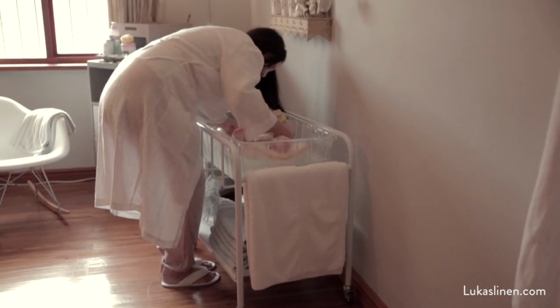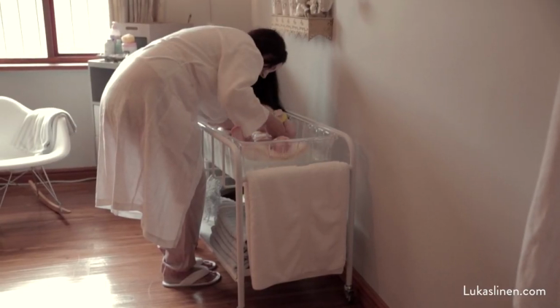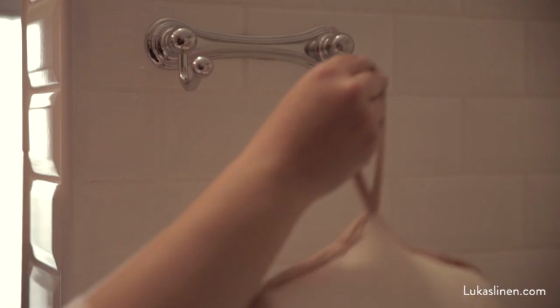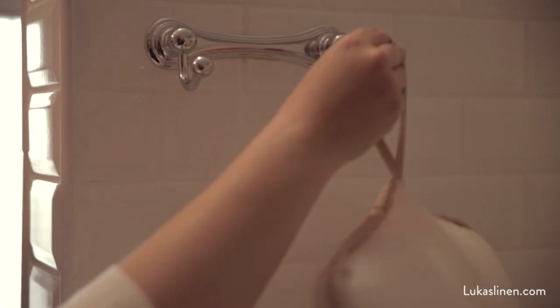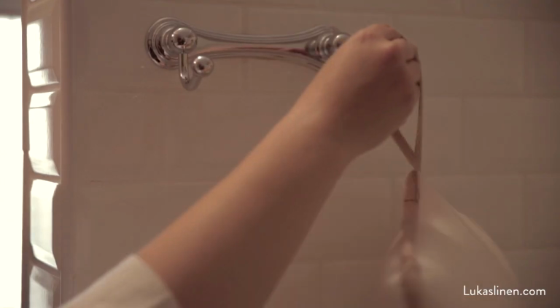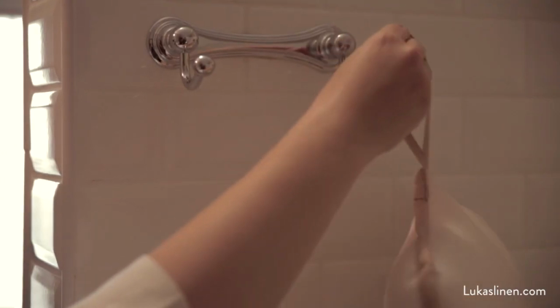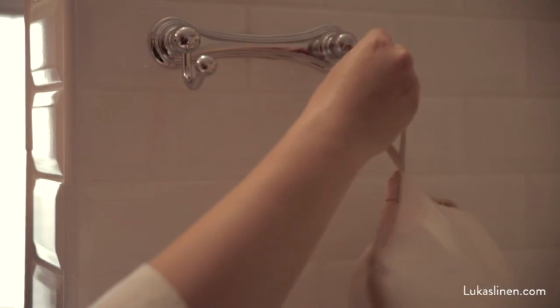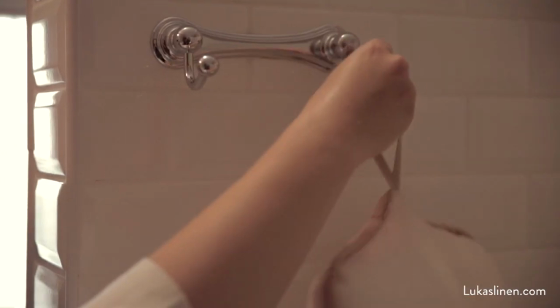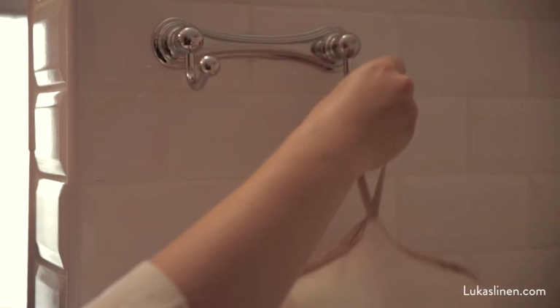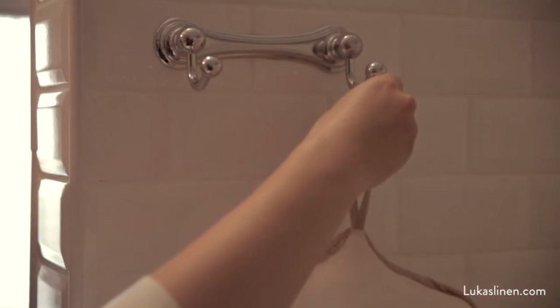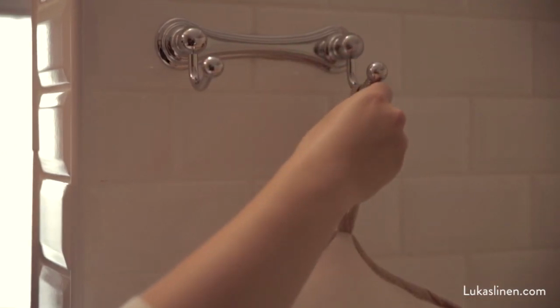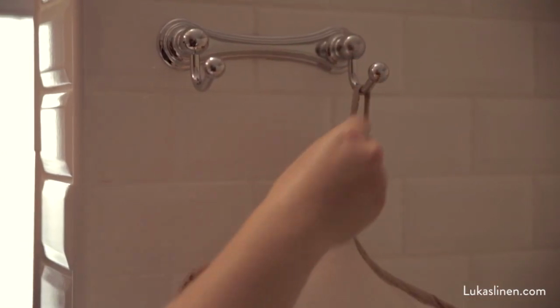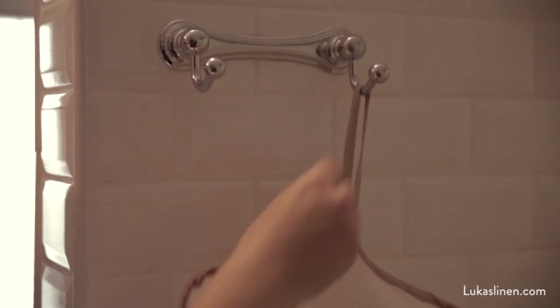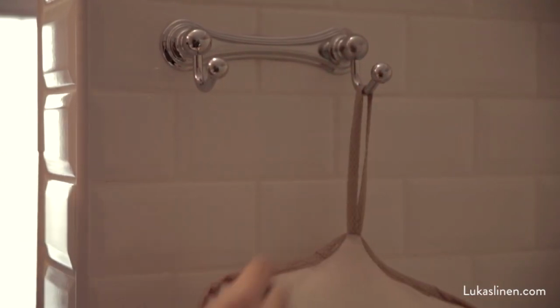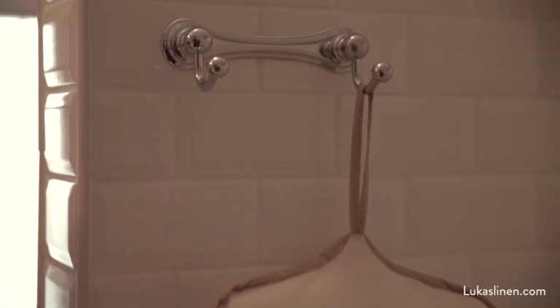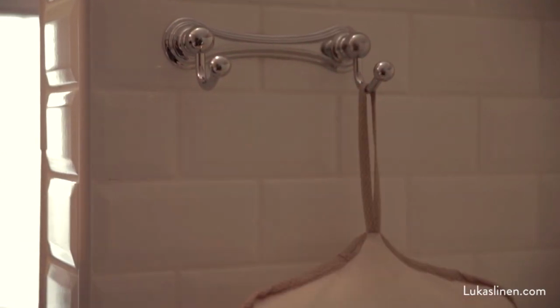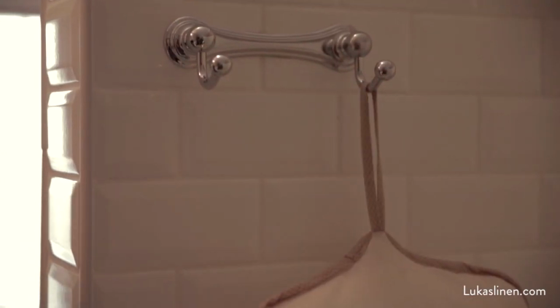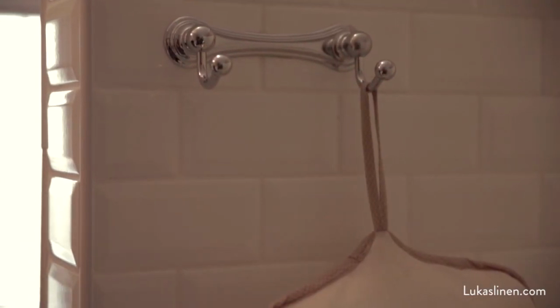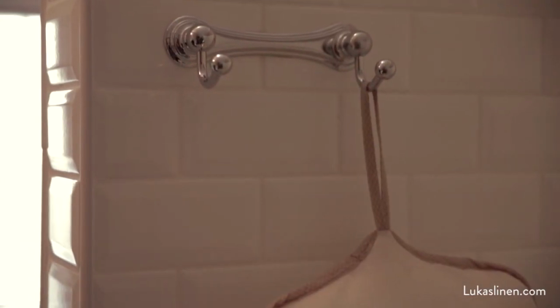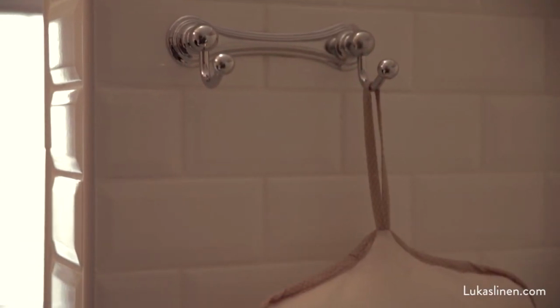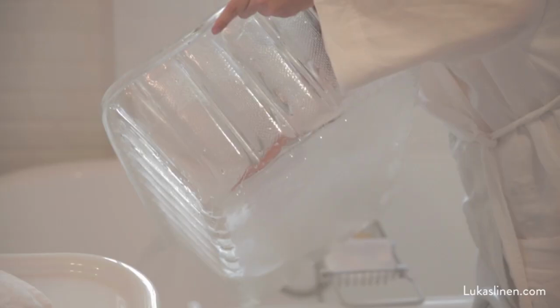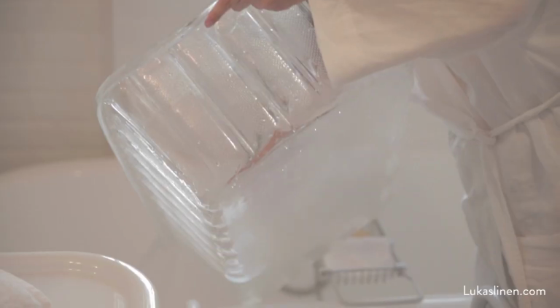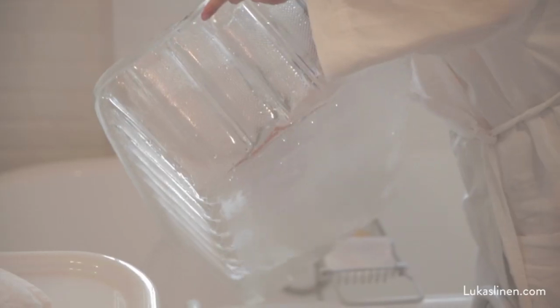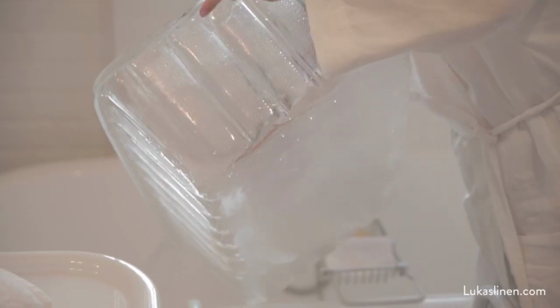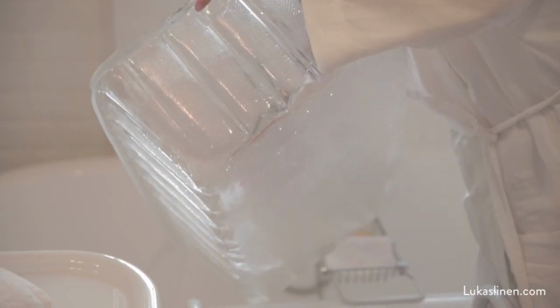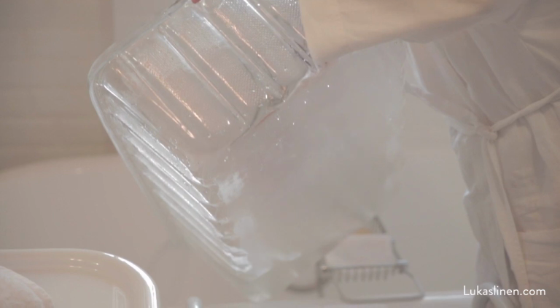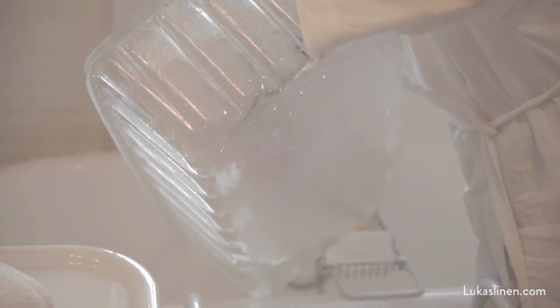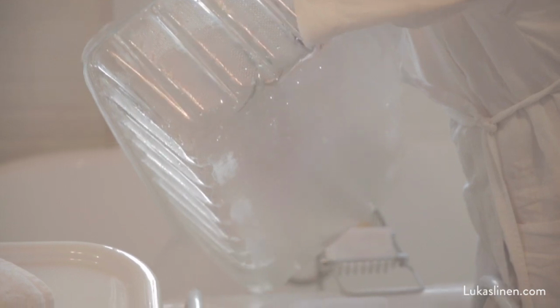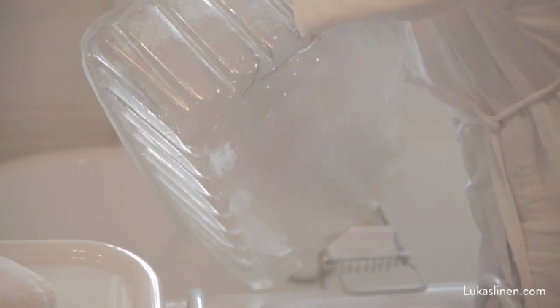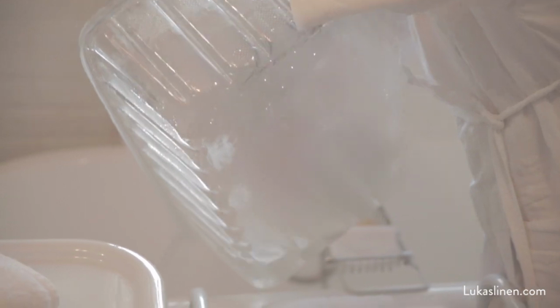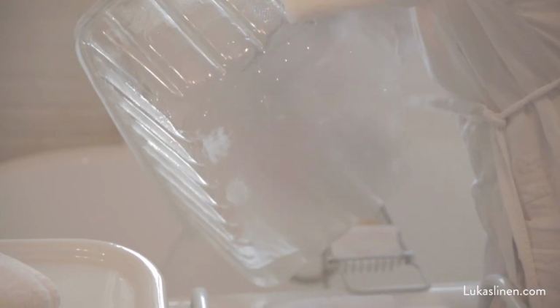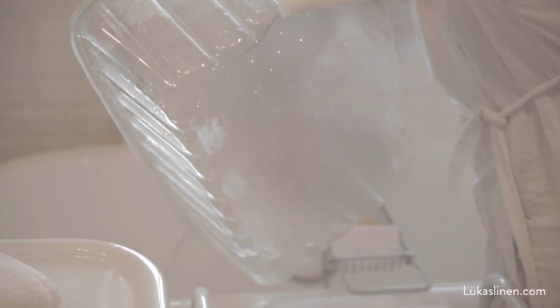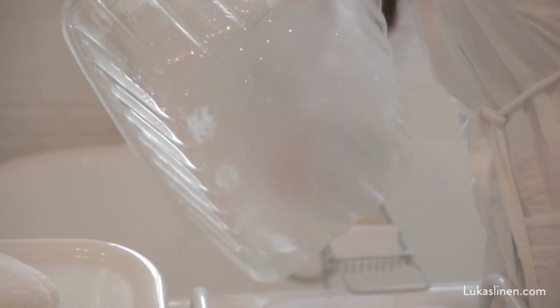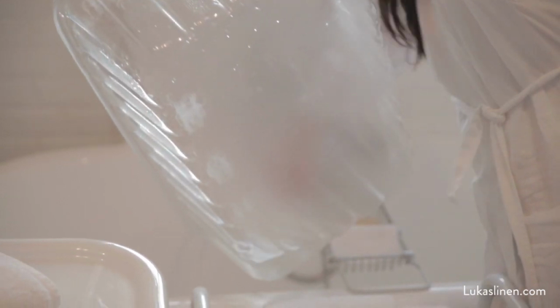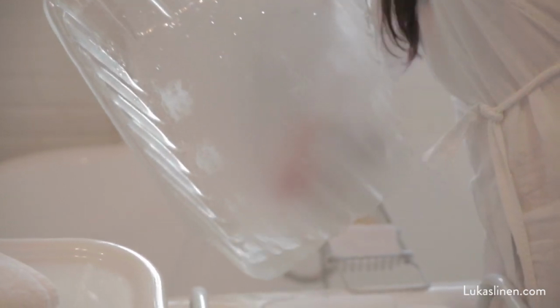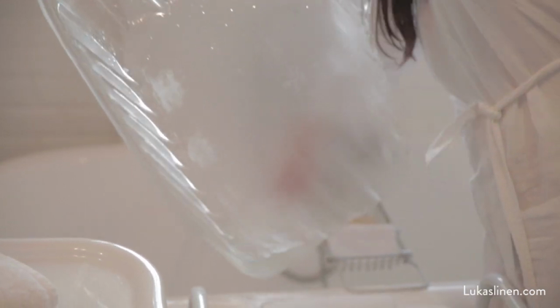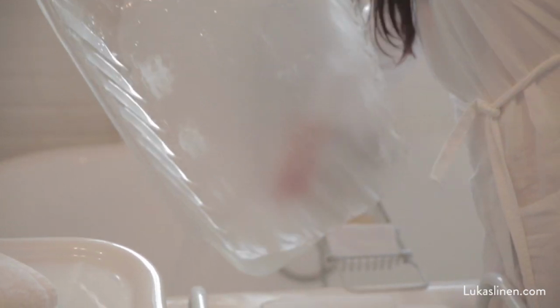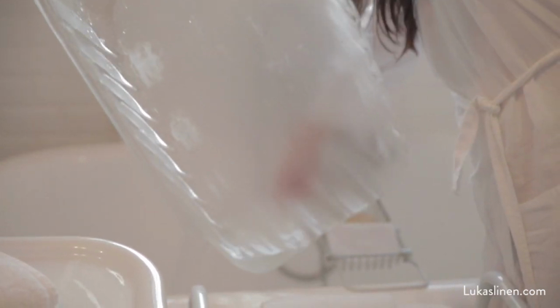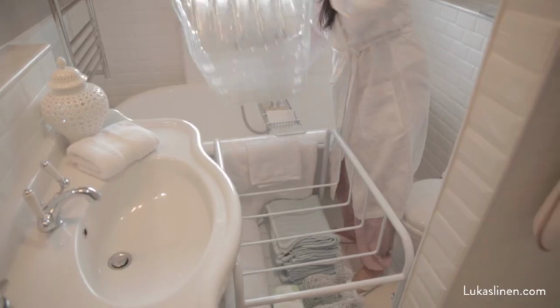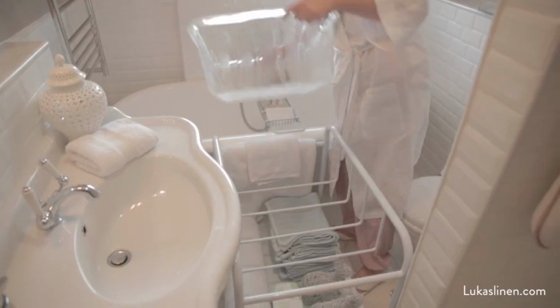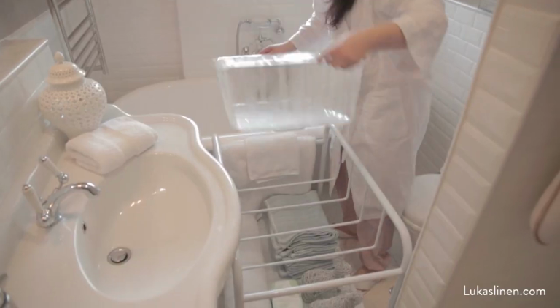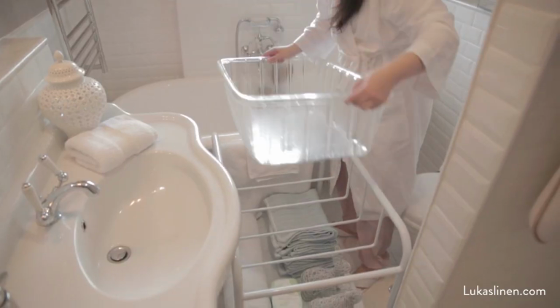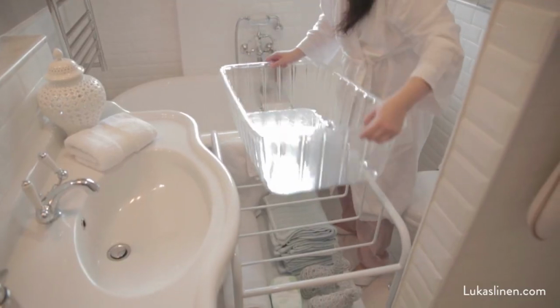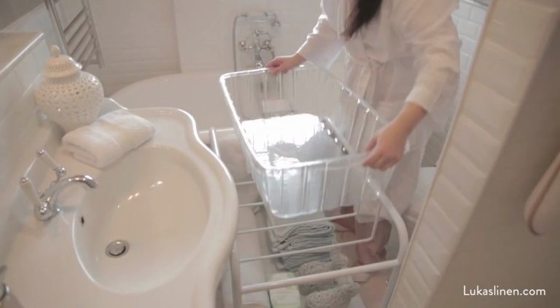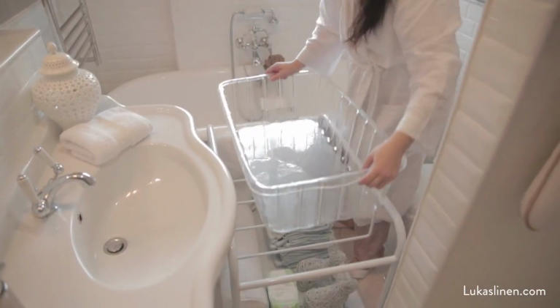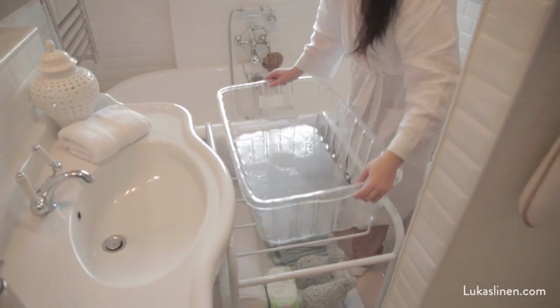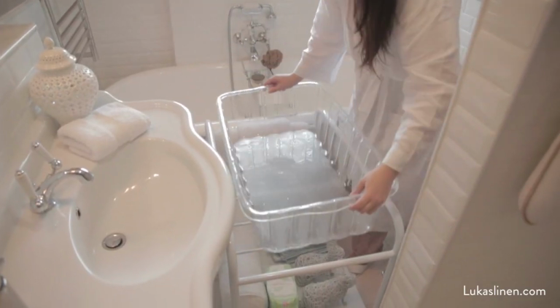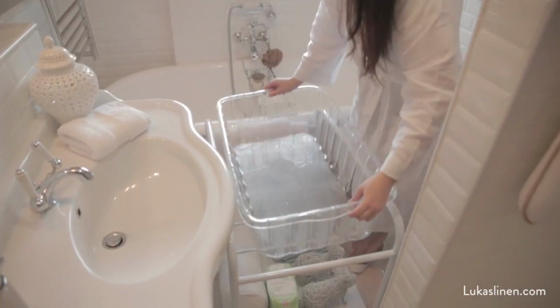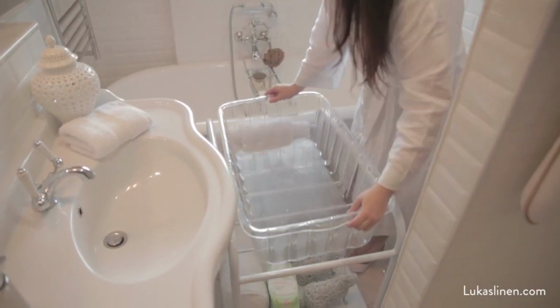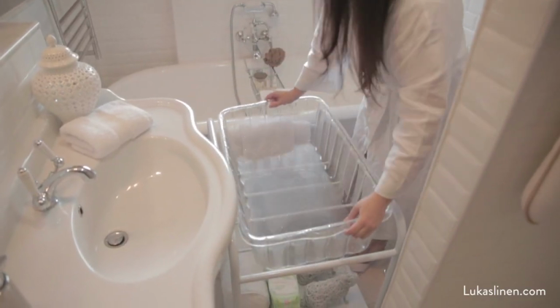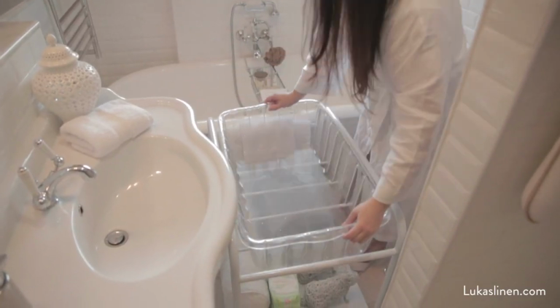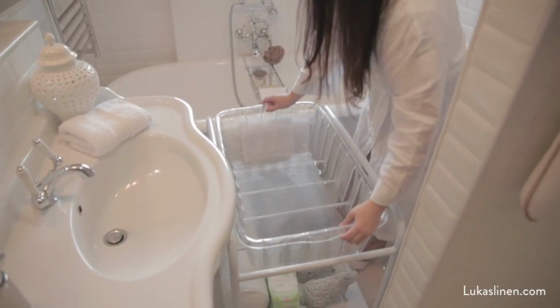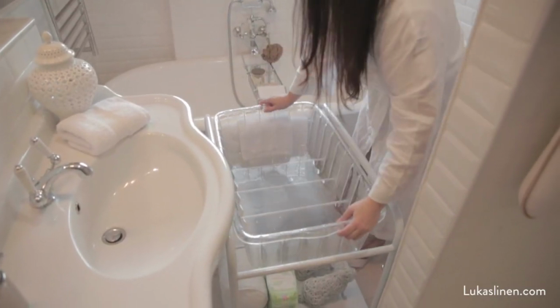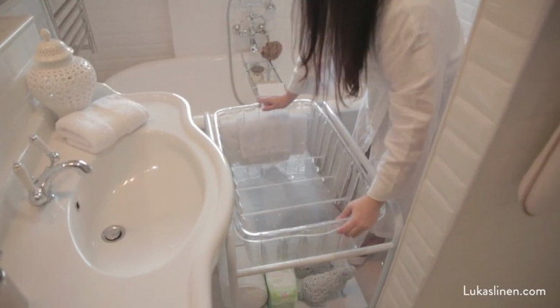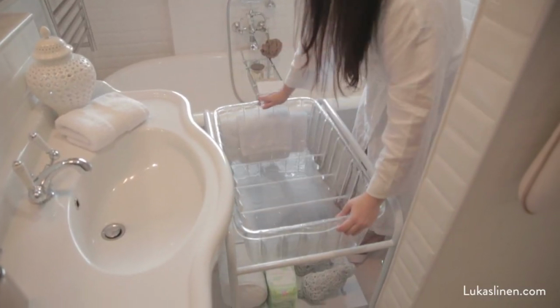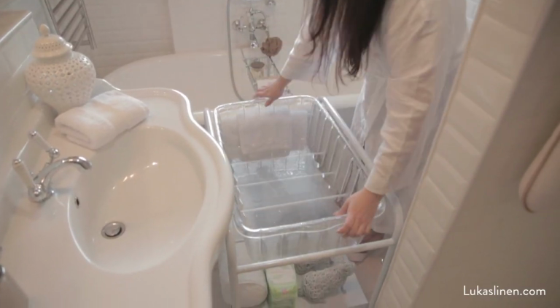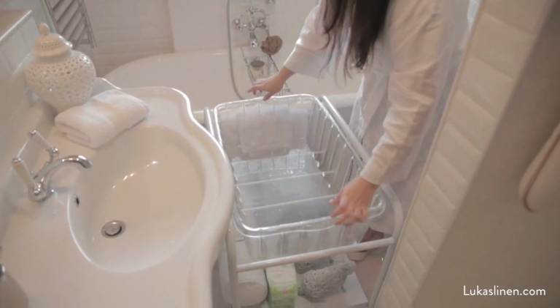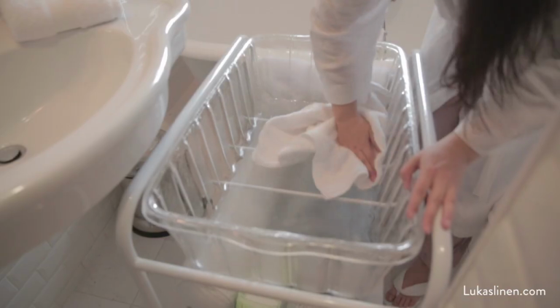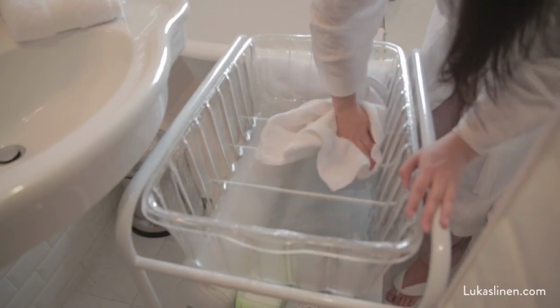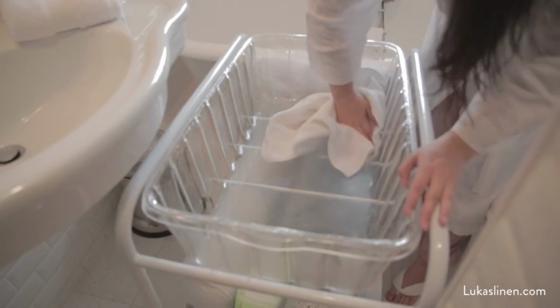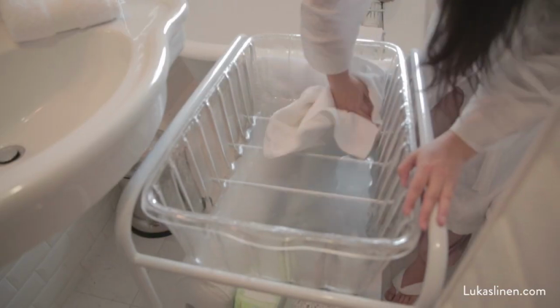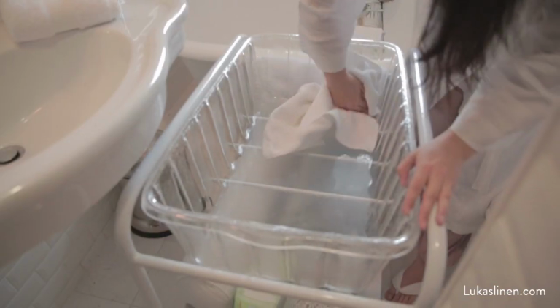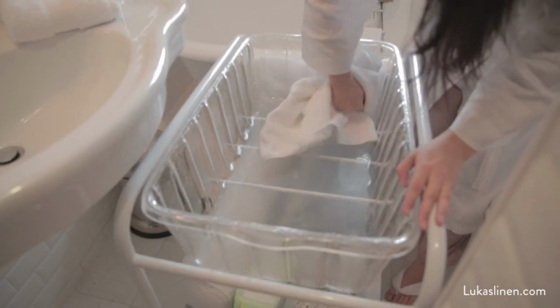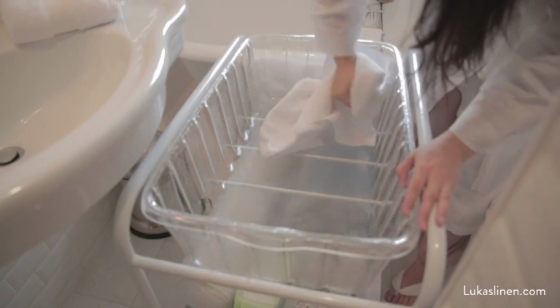The Lilo can be hung out of sight for easy drying. Dispensing of the bath water and drying of the crib could not be easier.